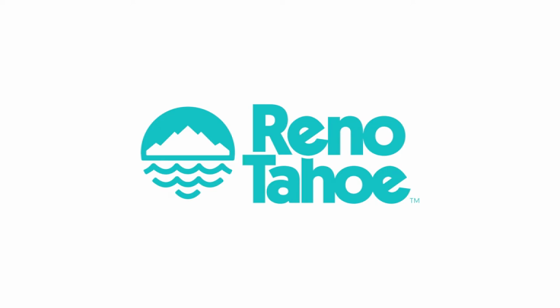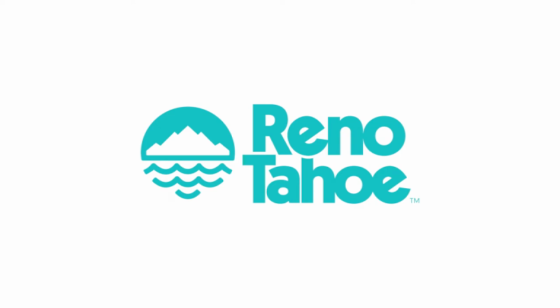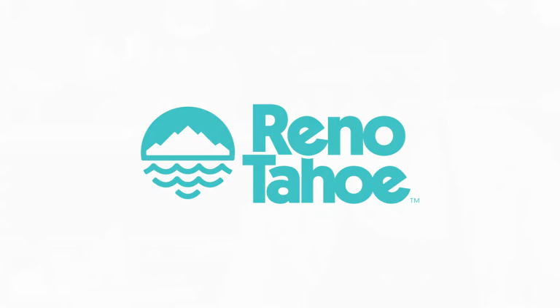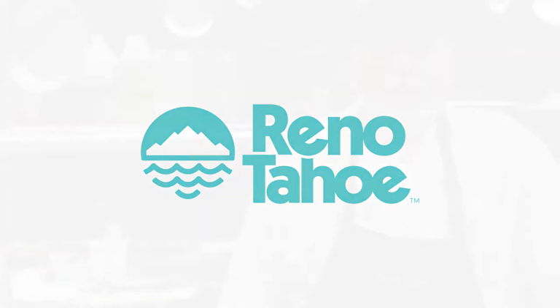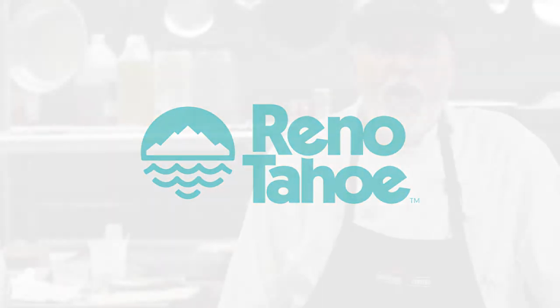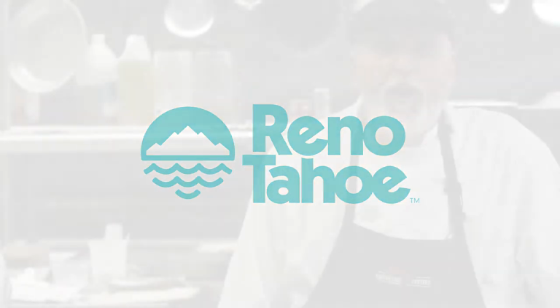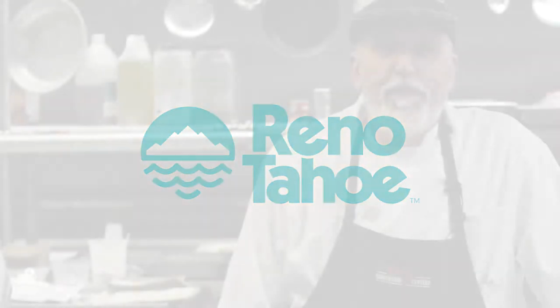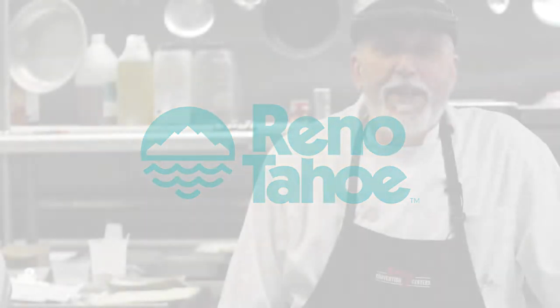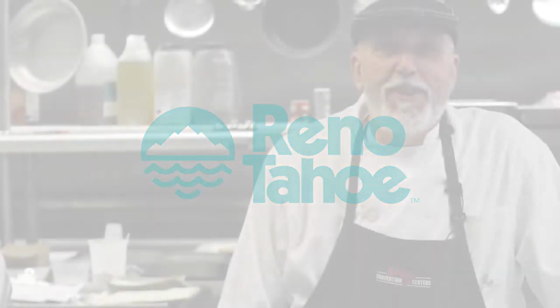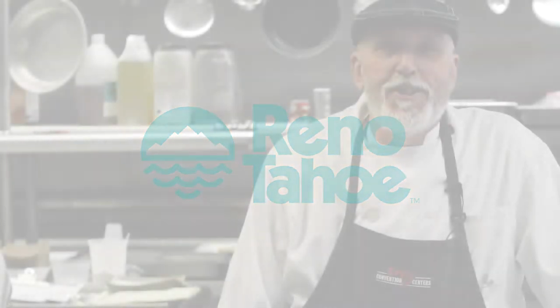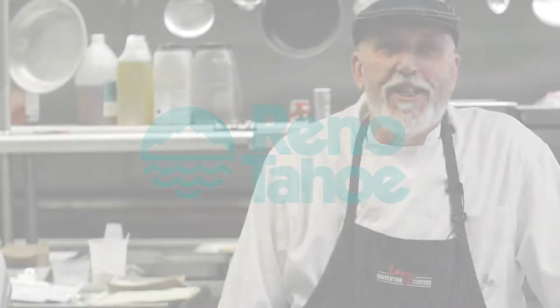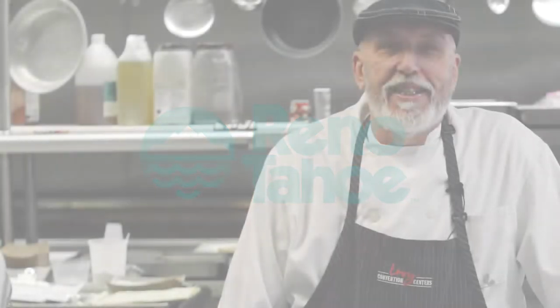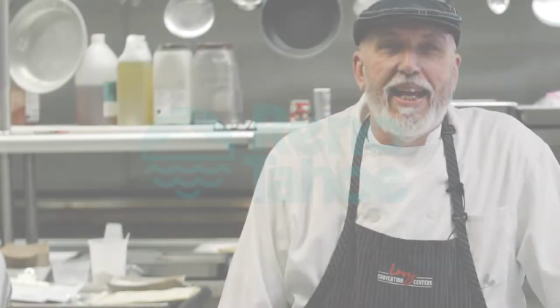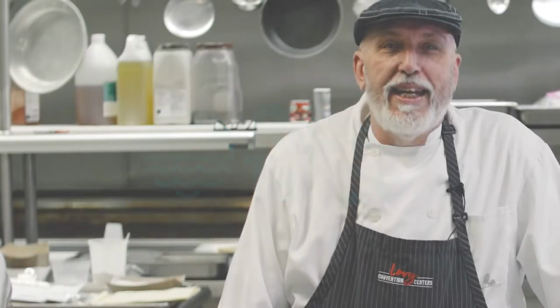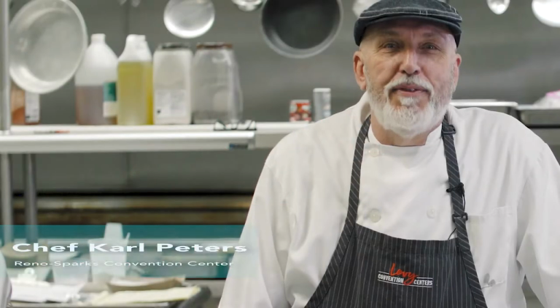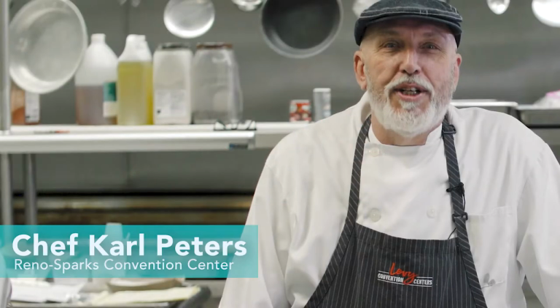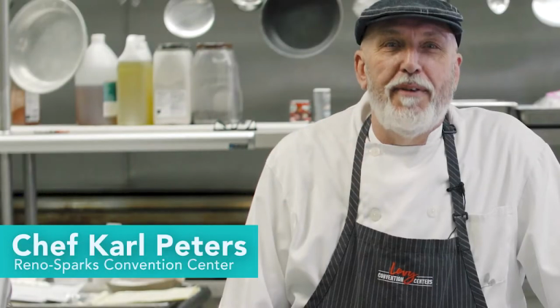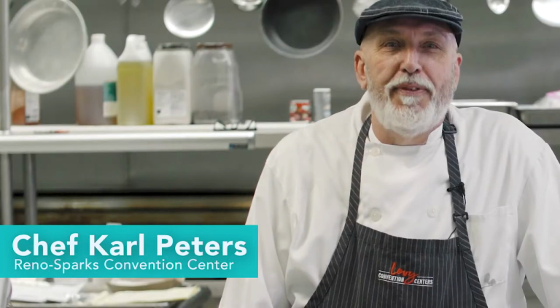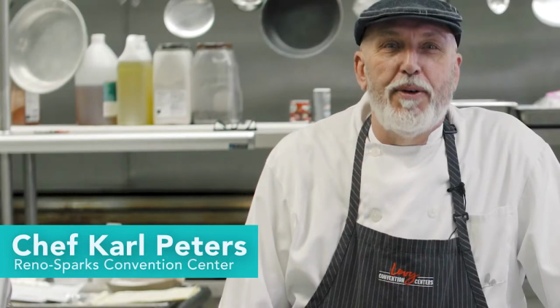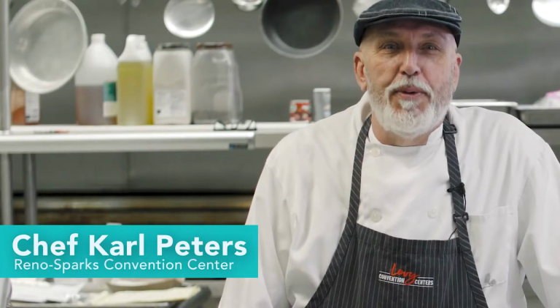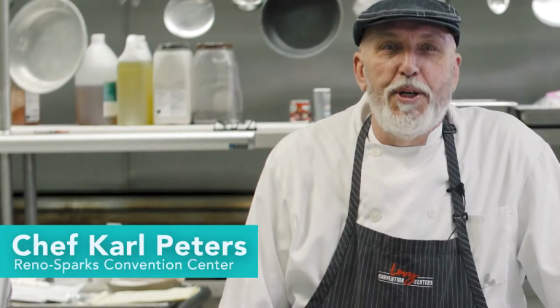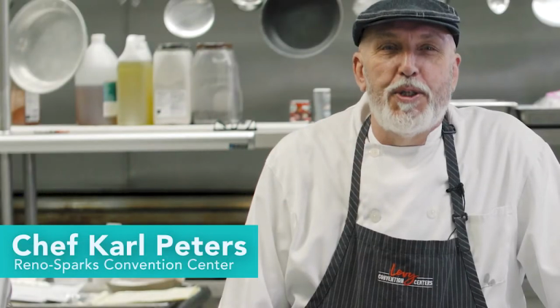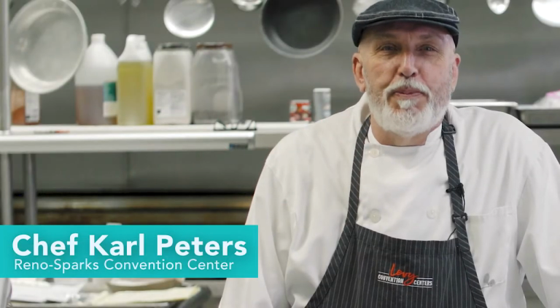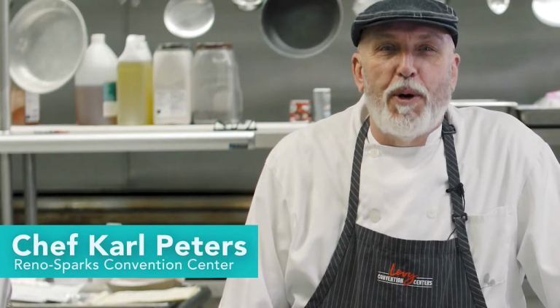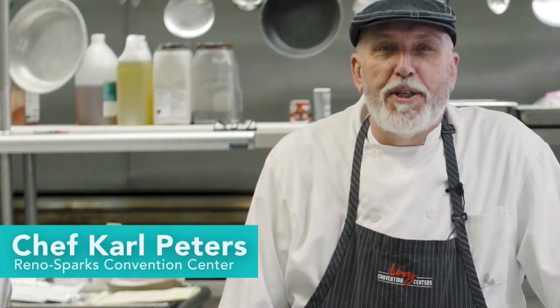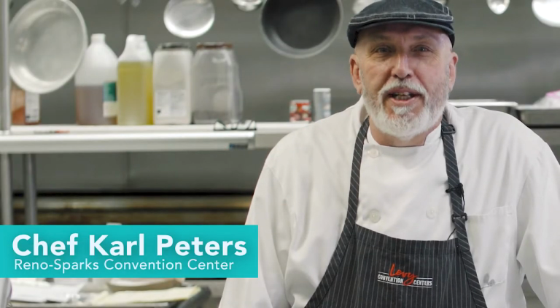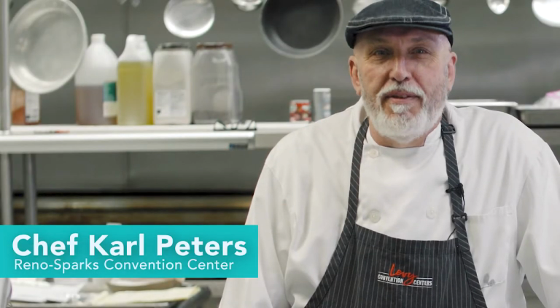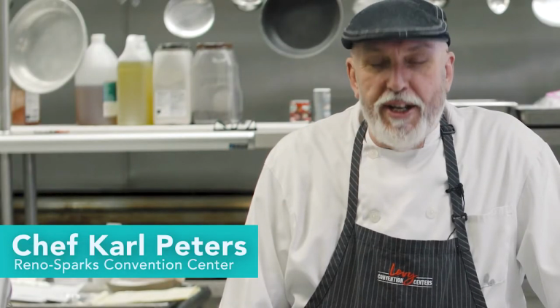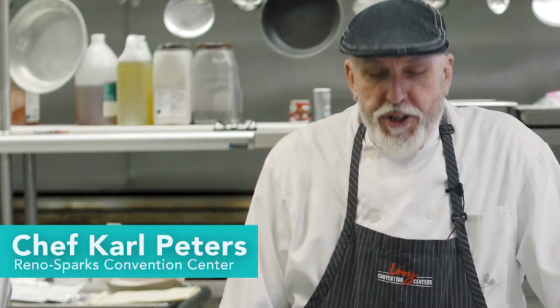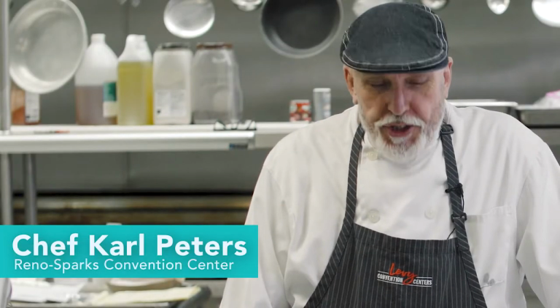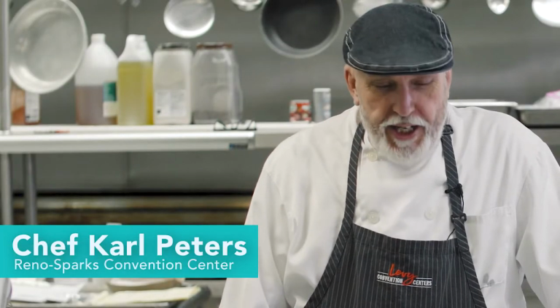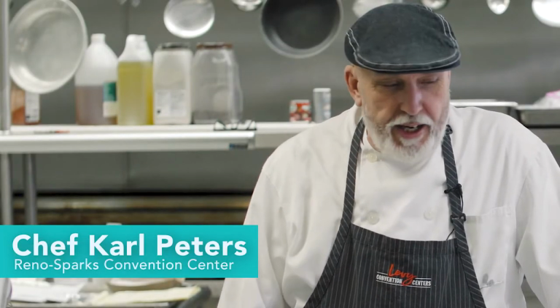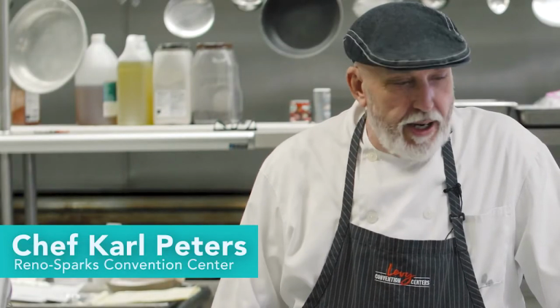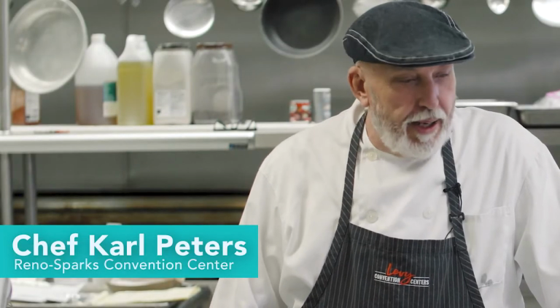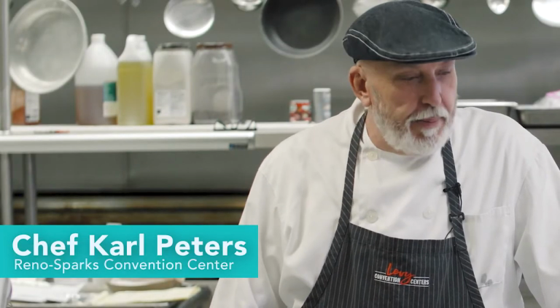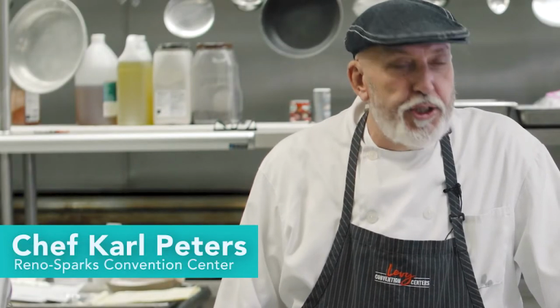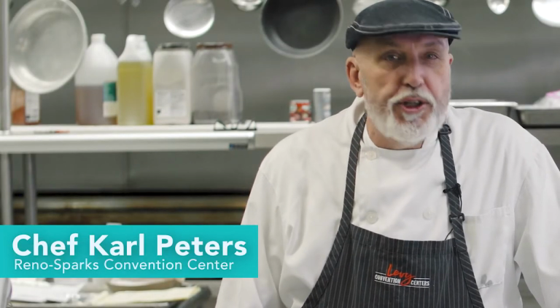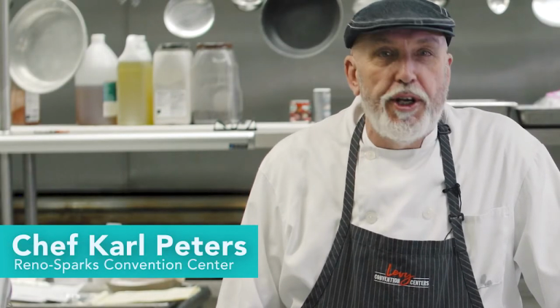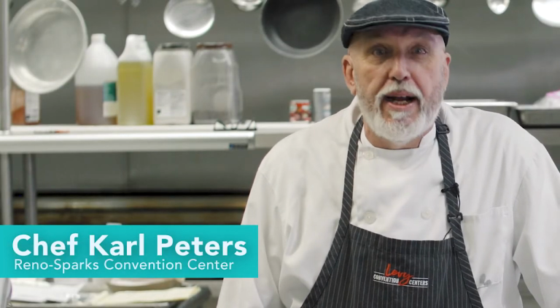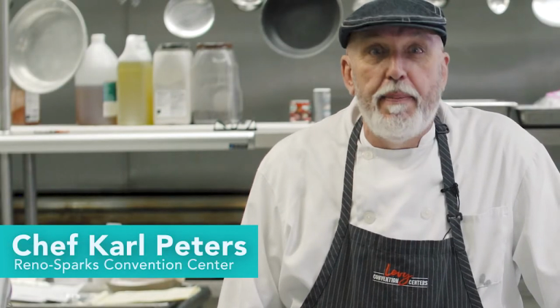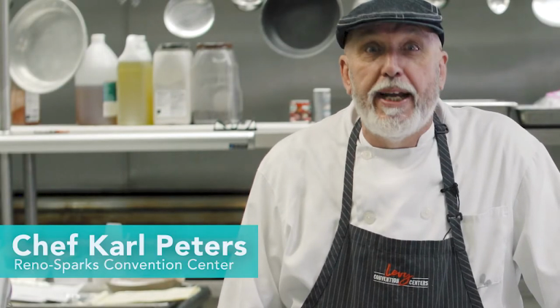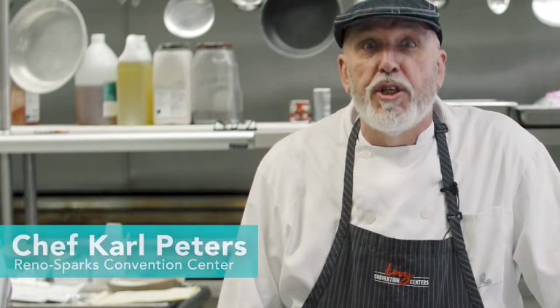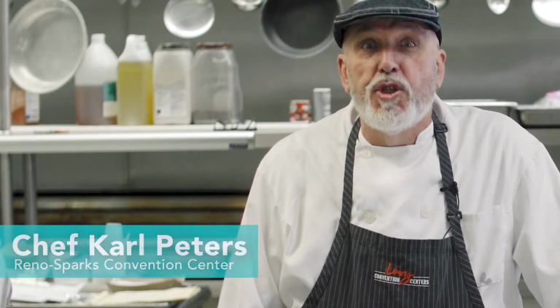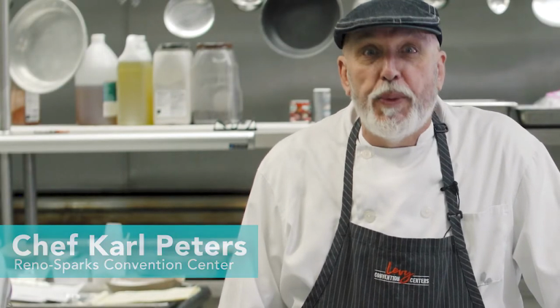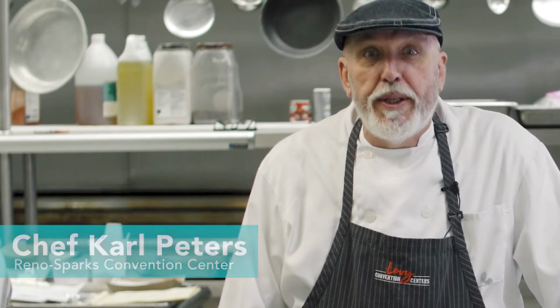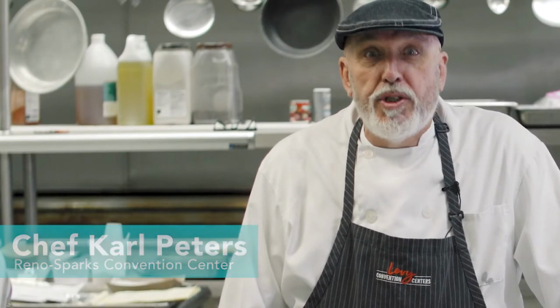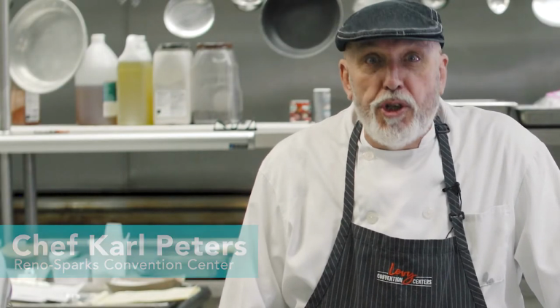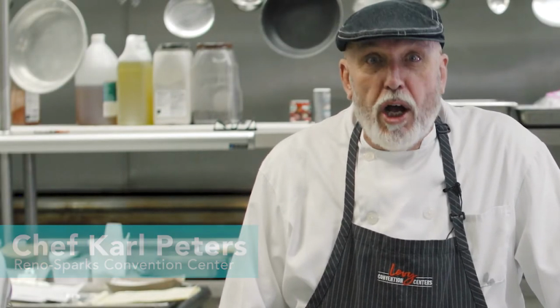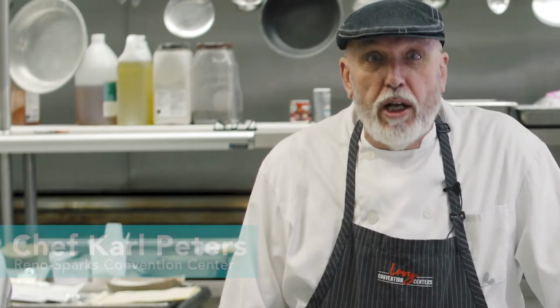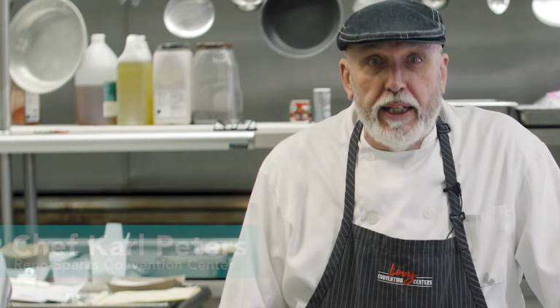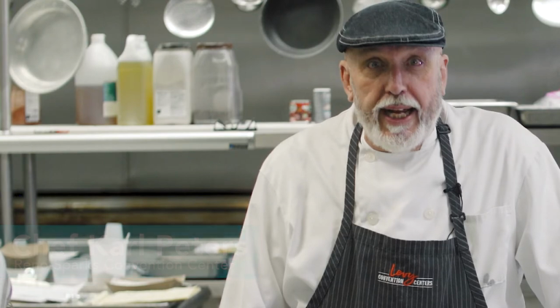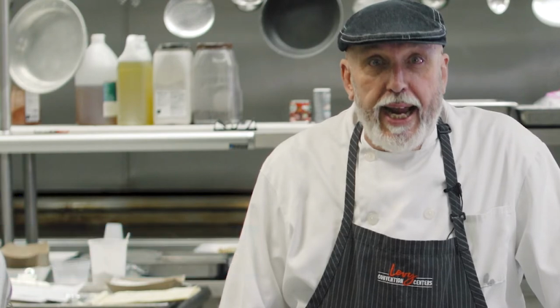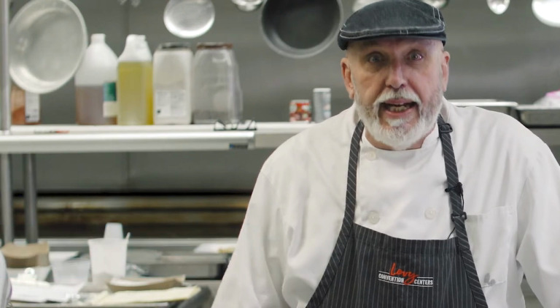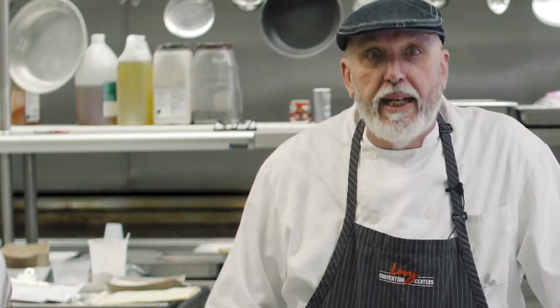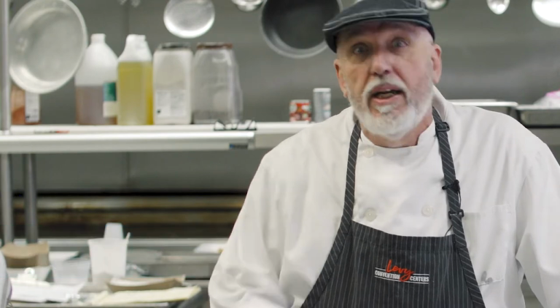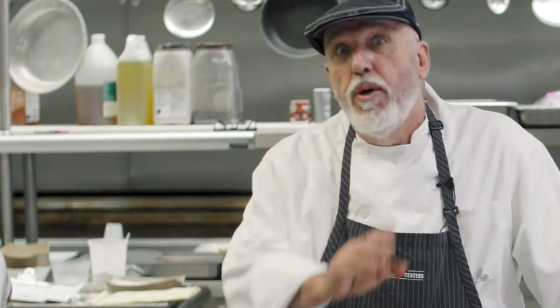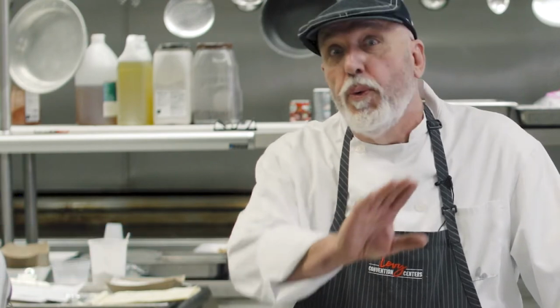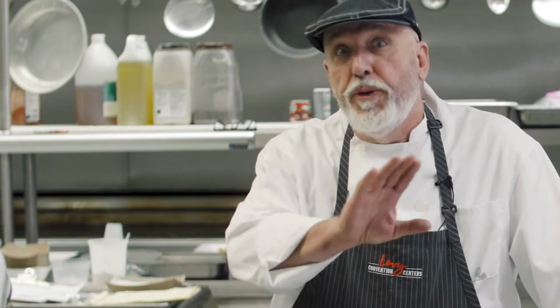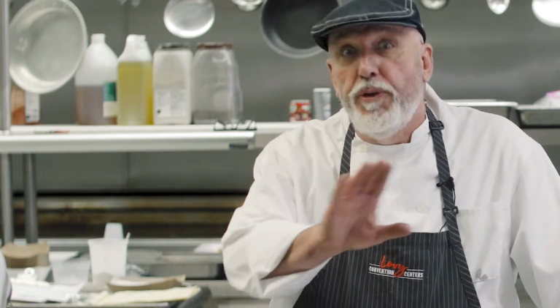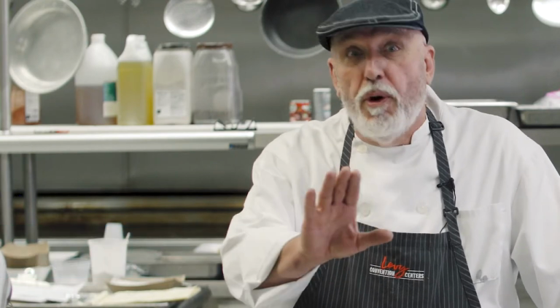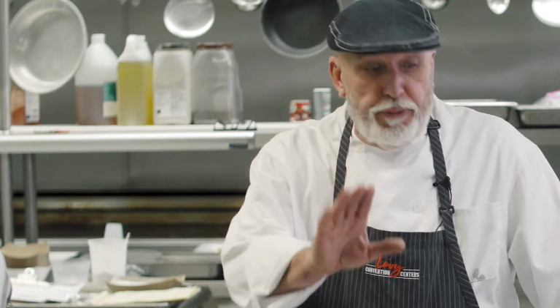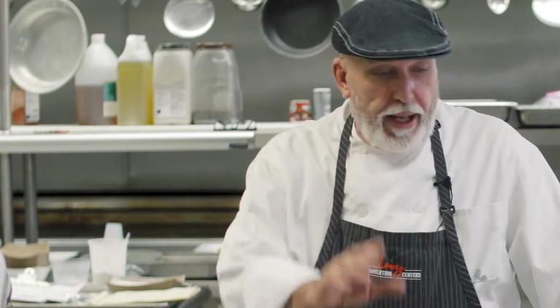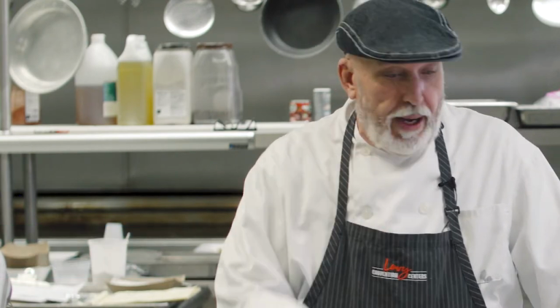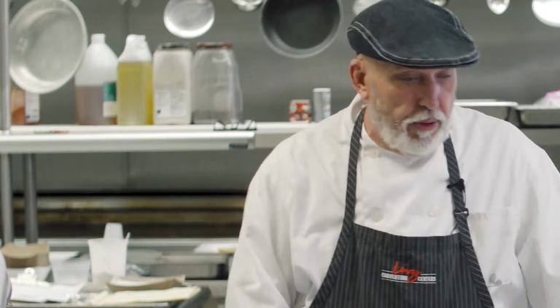I'm Carl Peters, the executive chef at Reno Sparks Convention Center, and I'm going to show you how to make a Swiss chocolate cake with no flour.